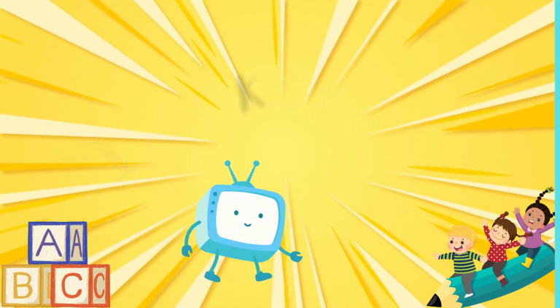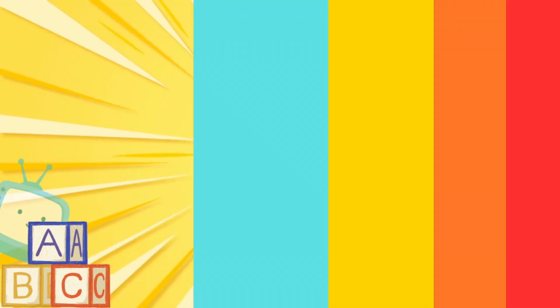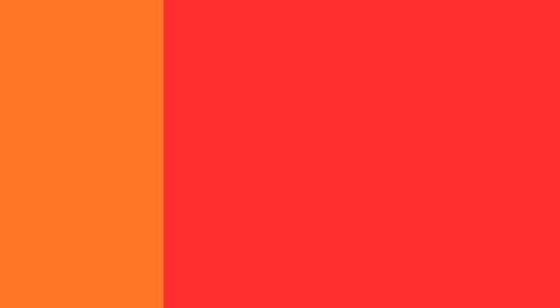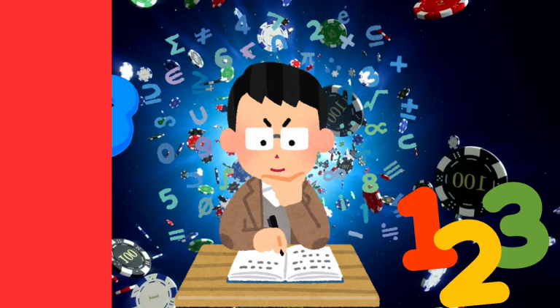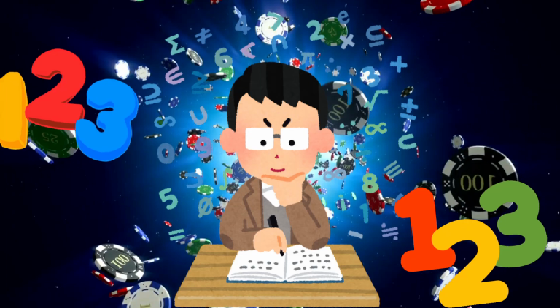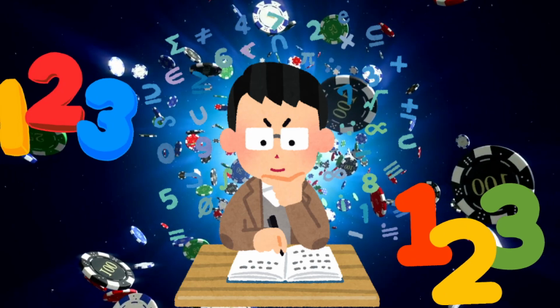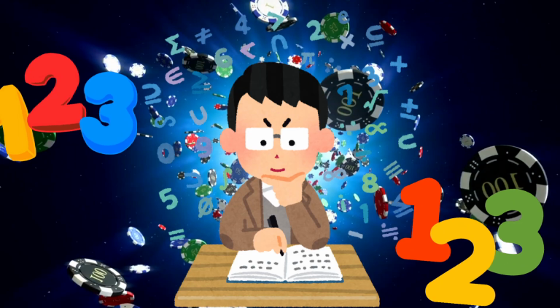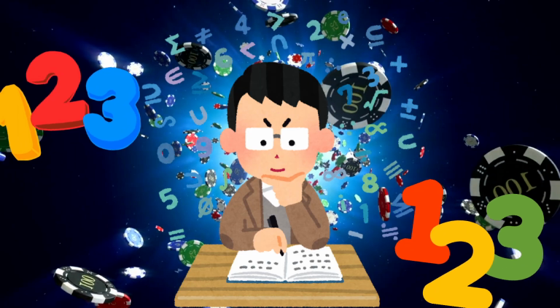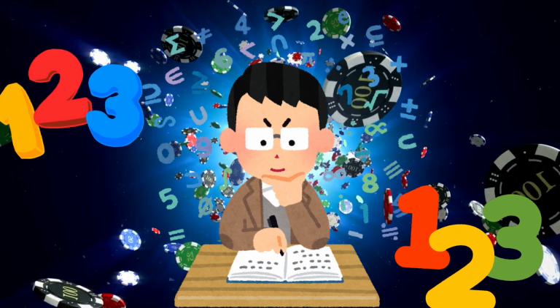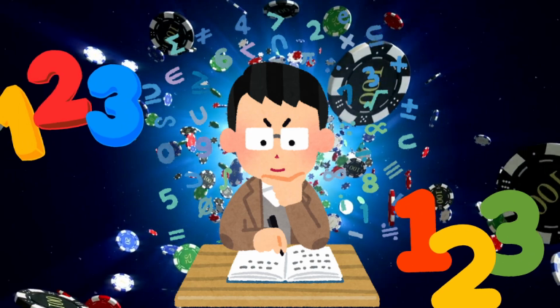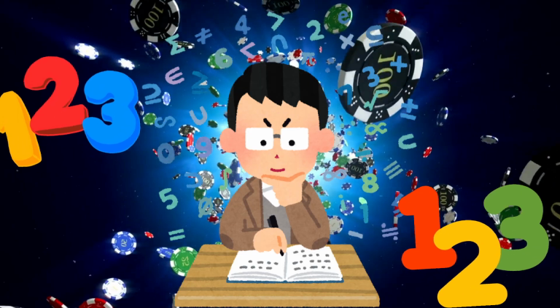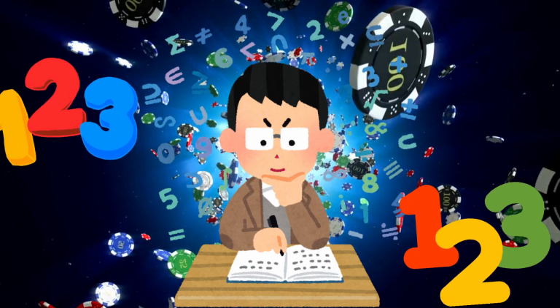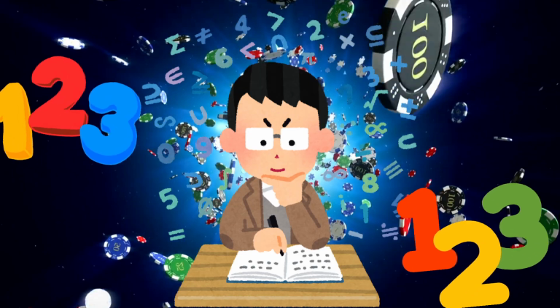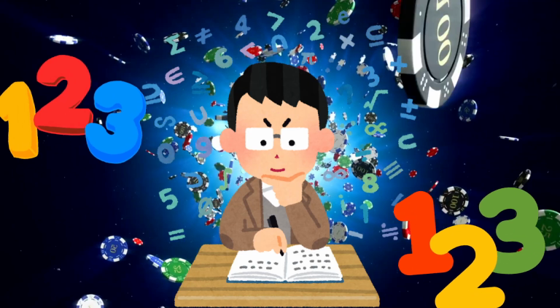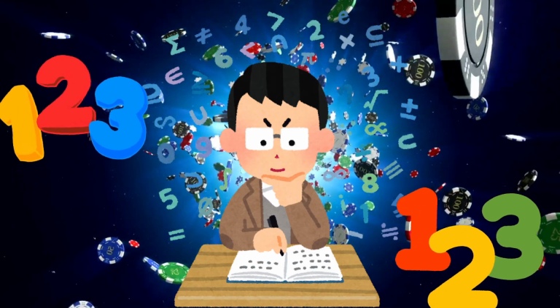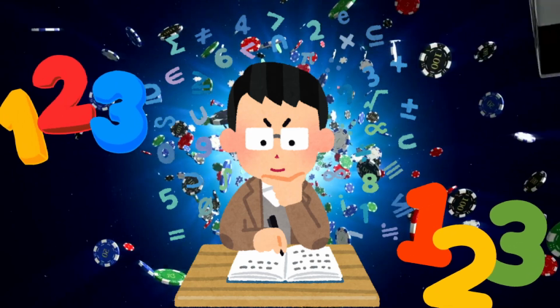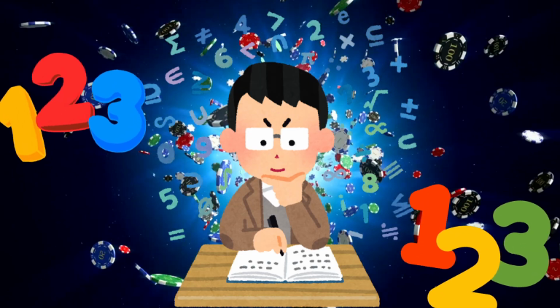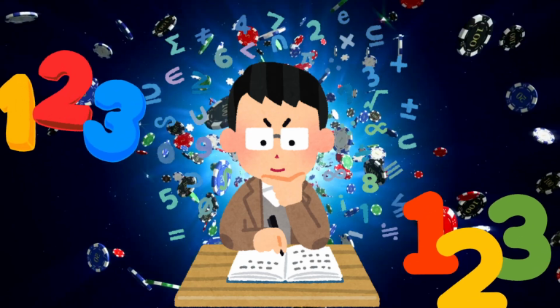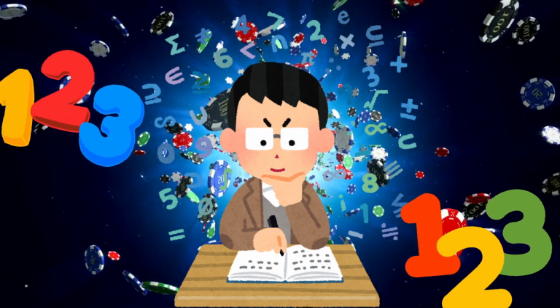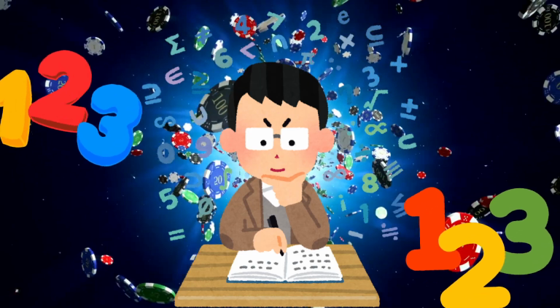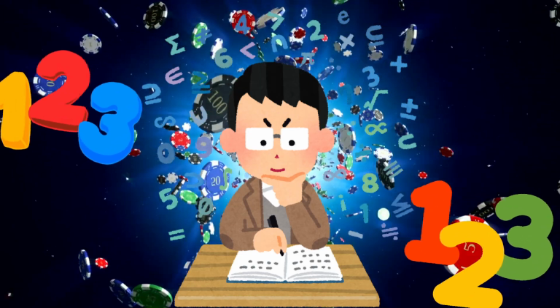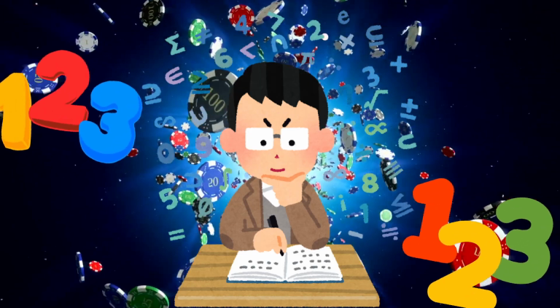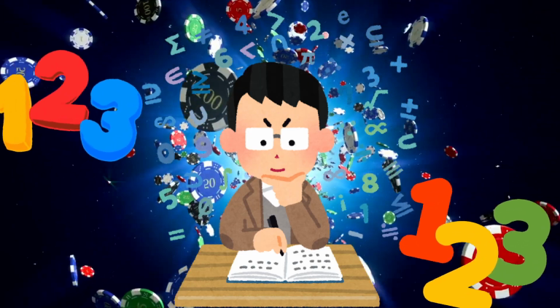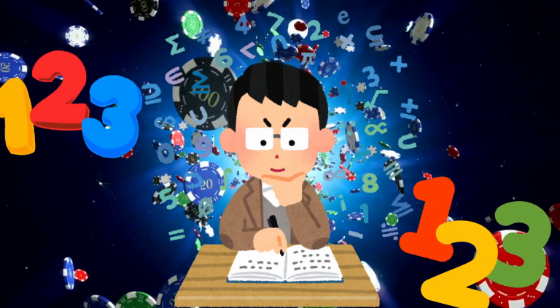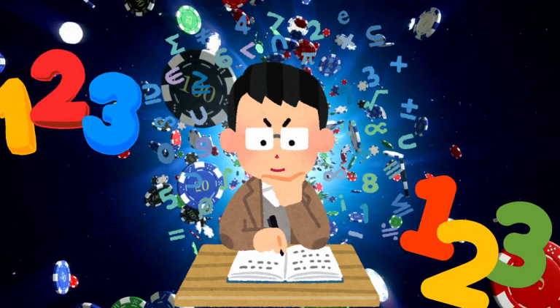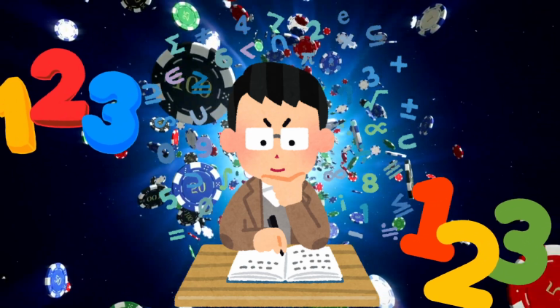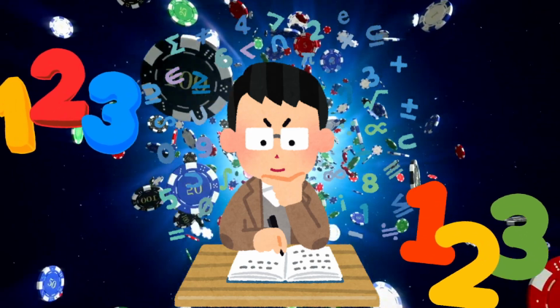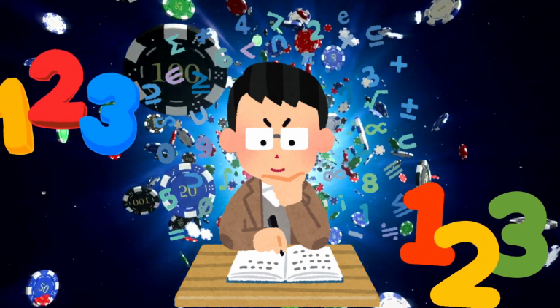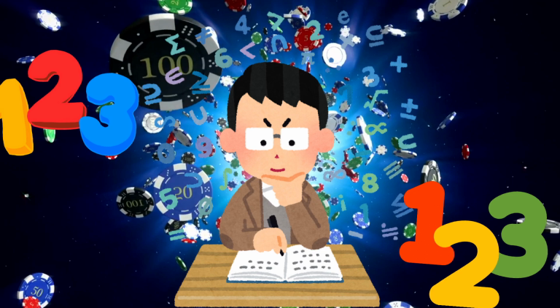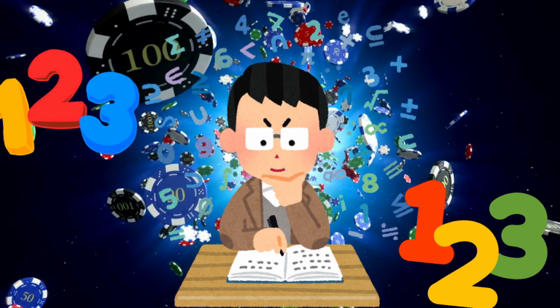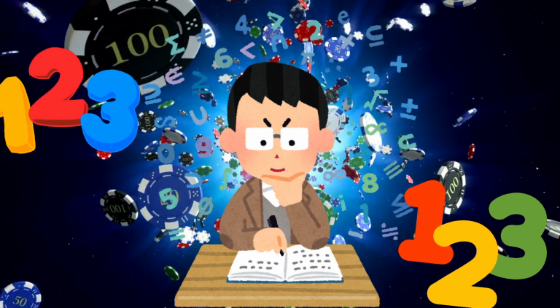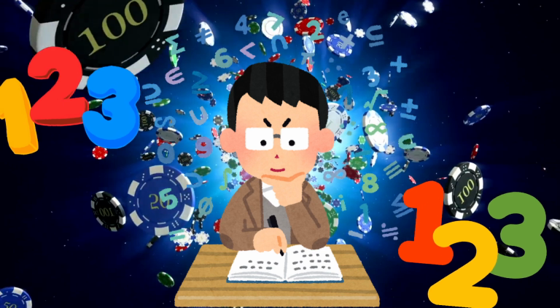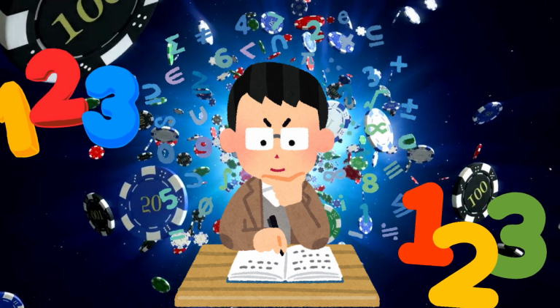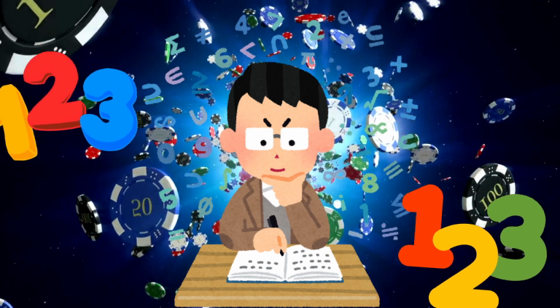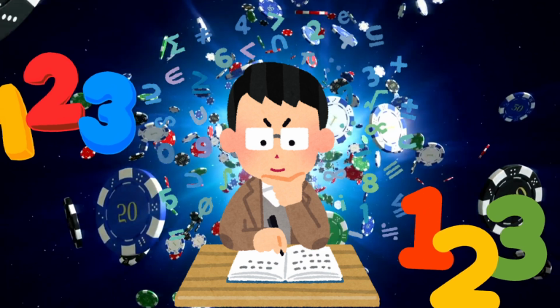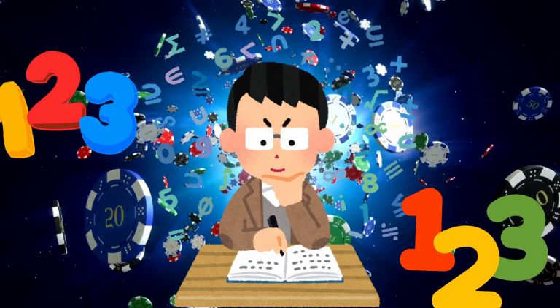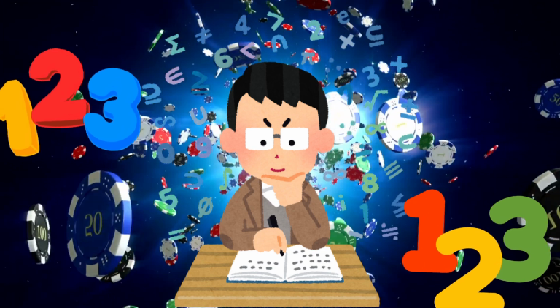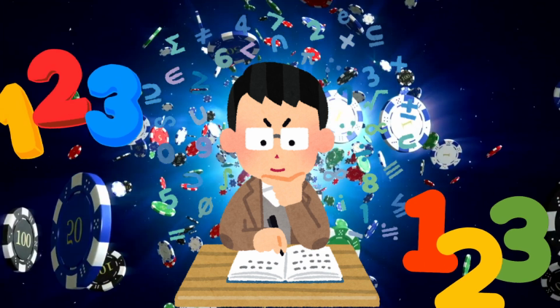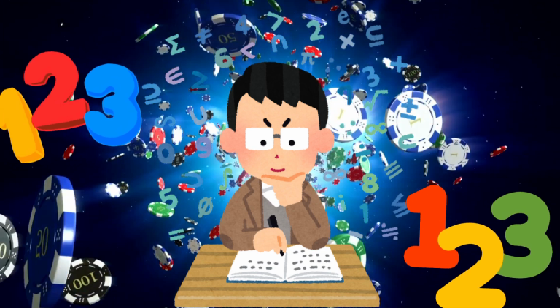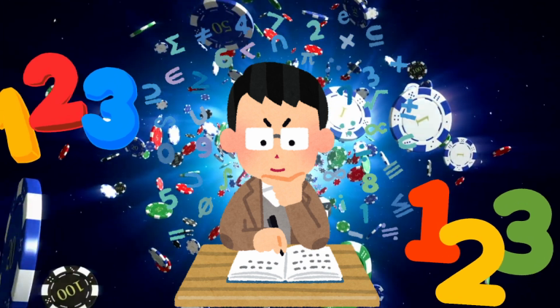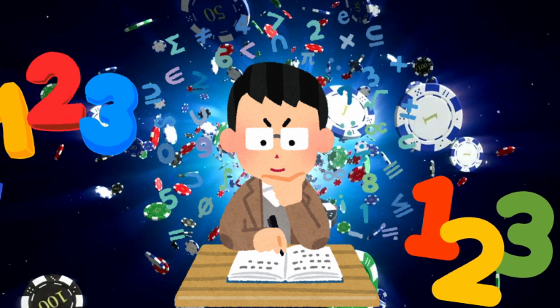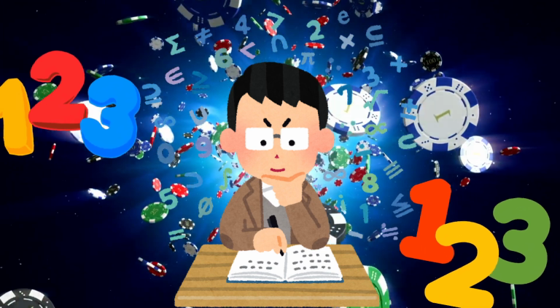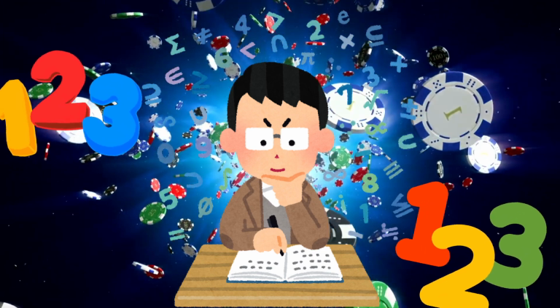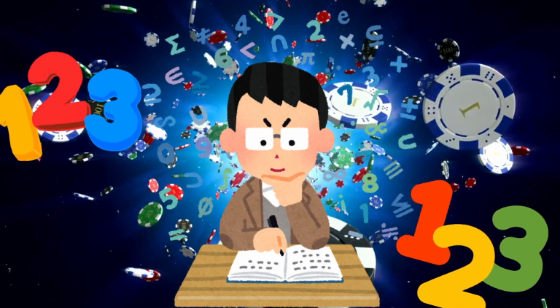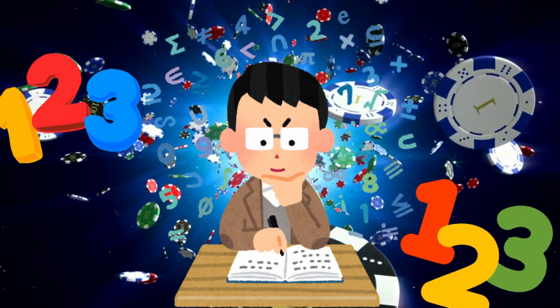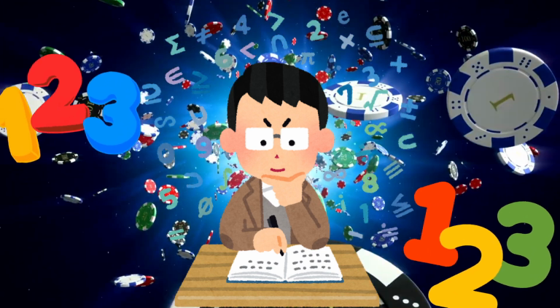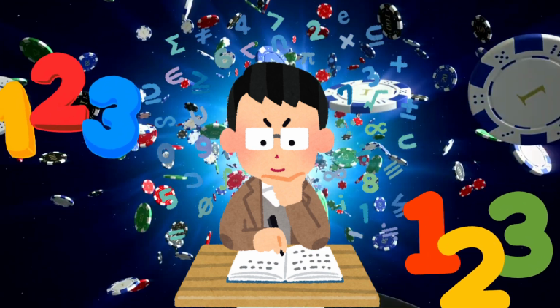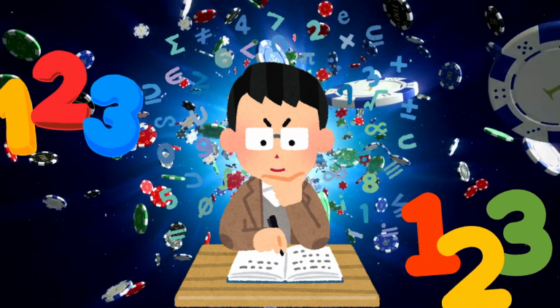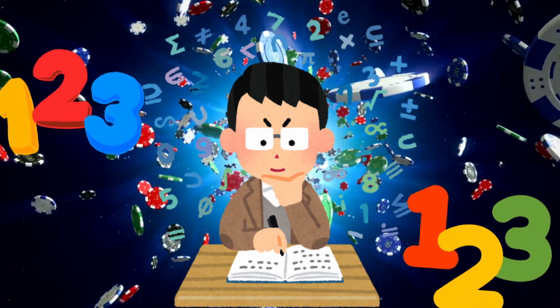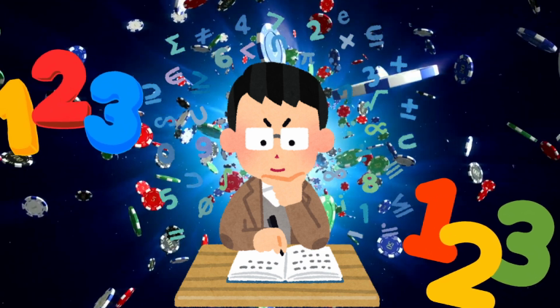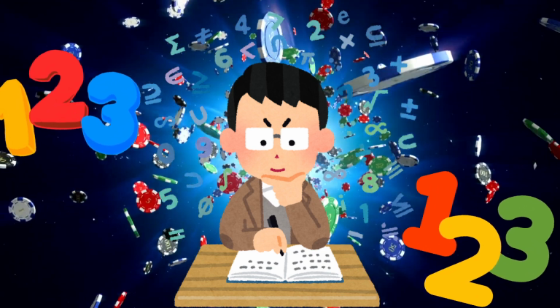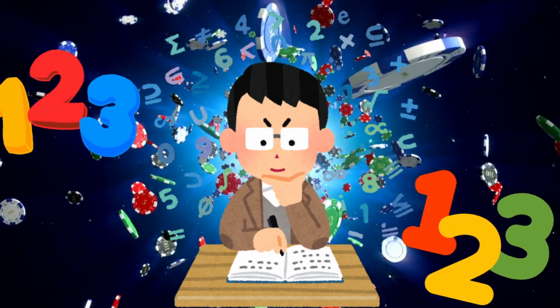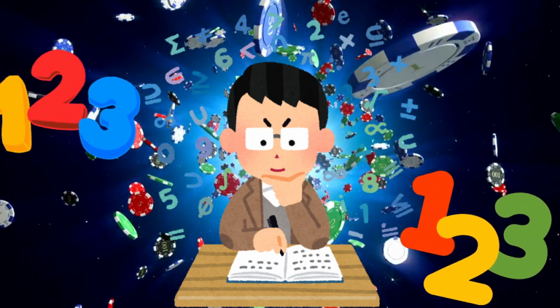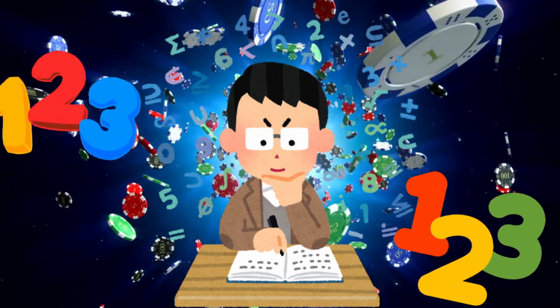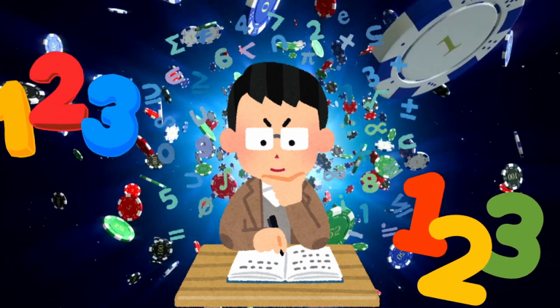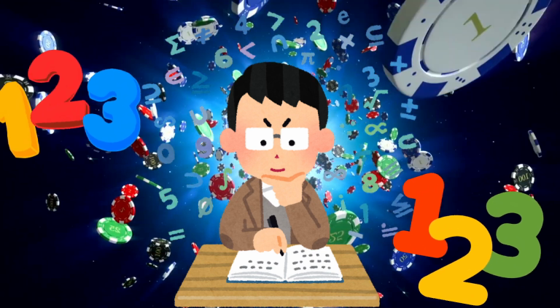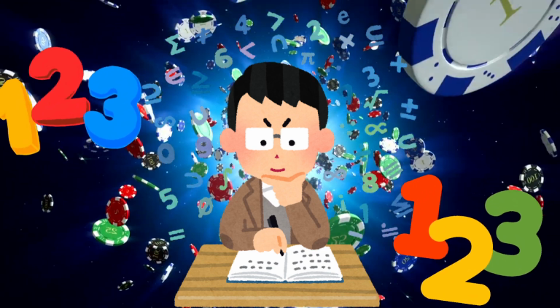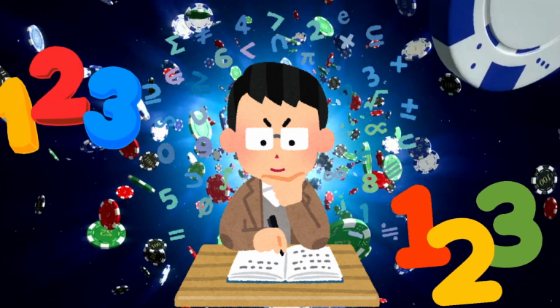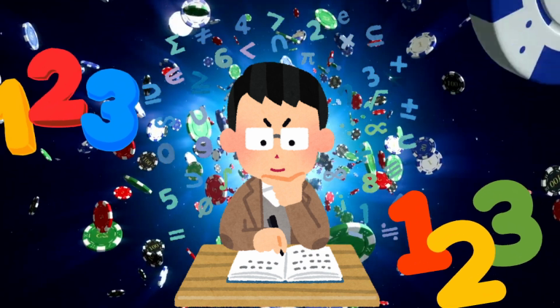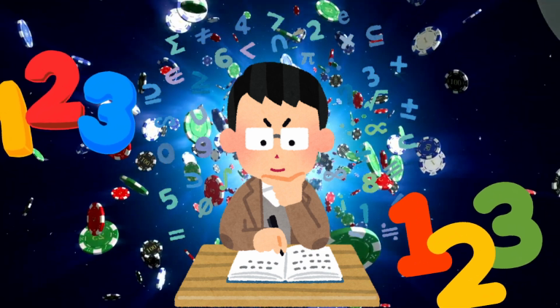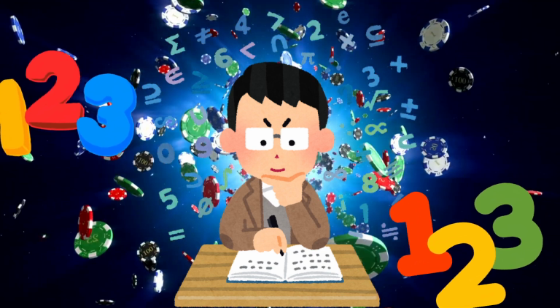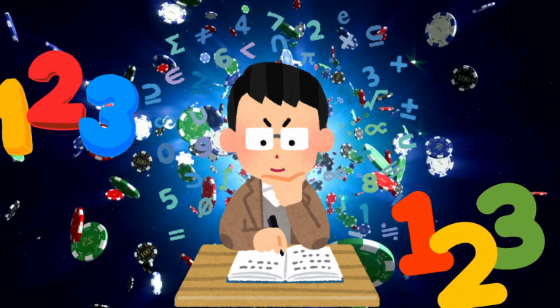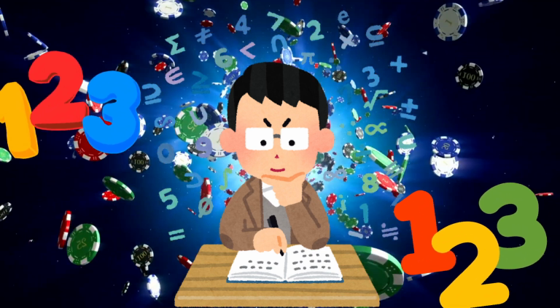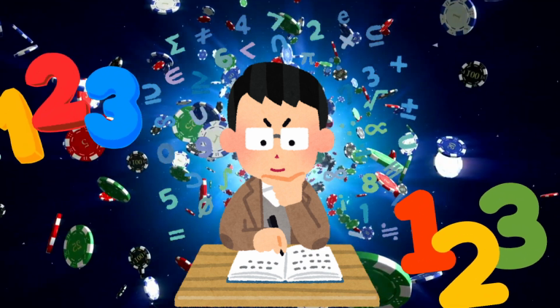Hi, friends. Today, we're going to learn the numbers 1 to 10. Are you ready? Let's start counting.